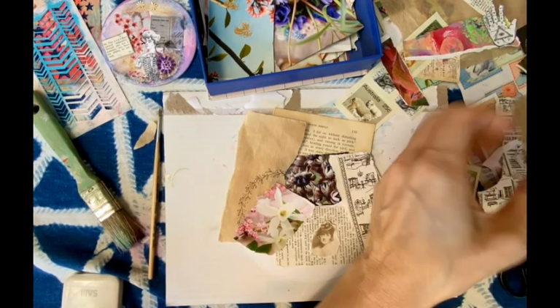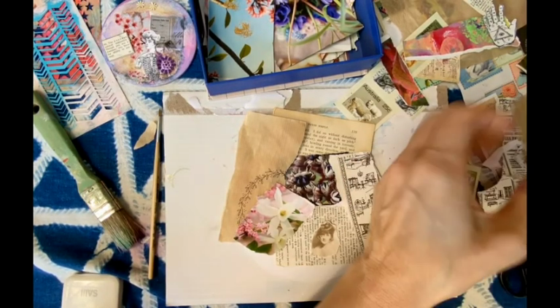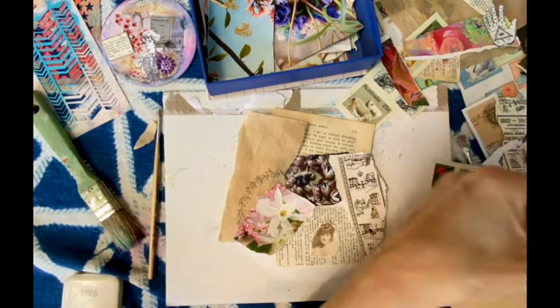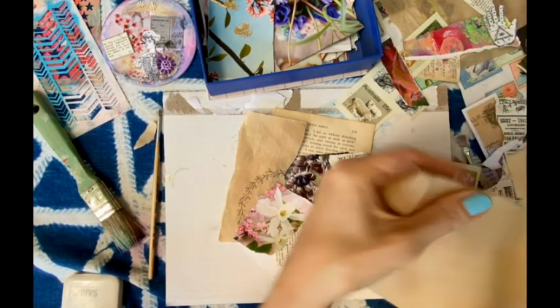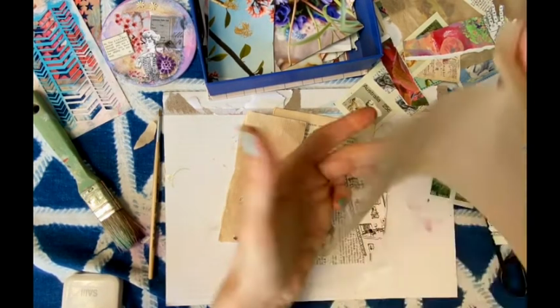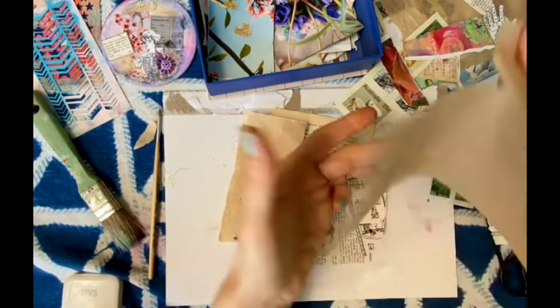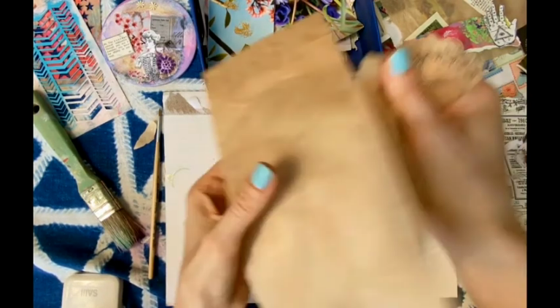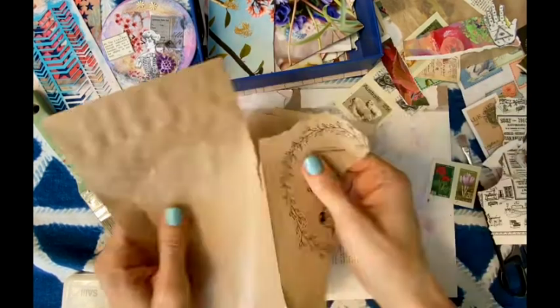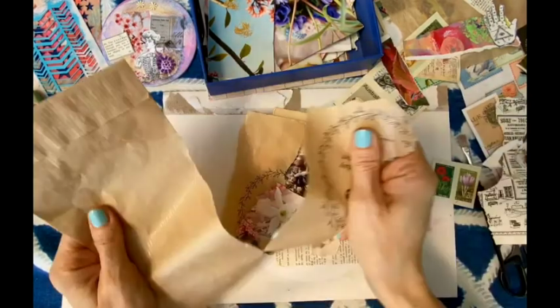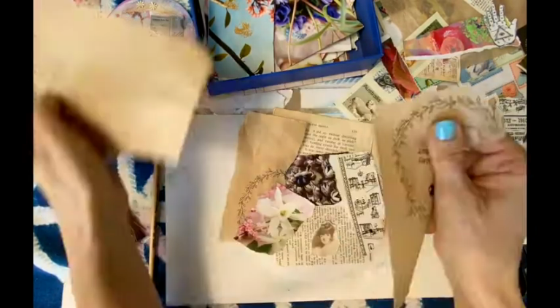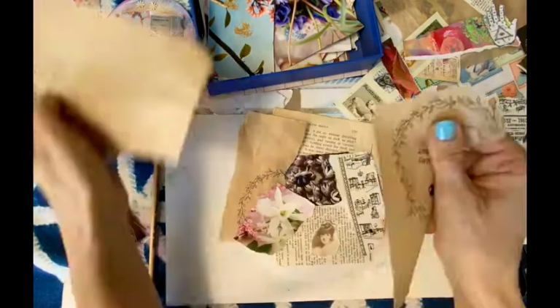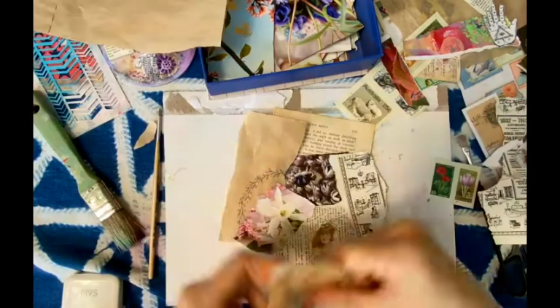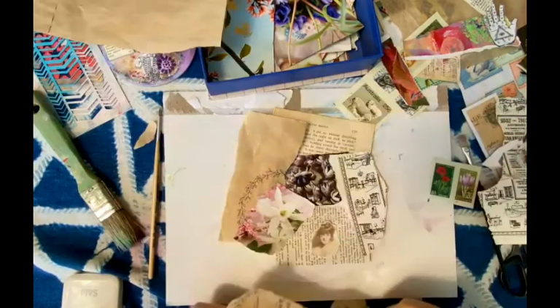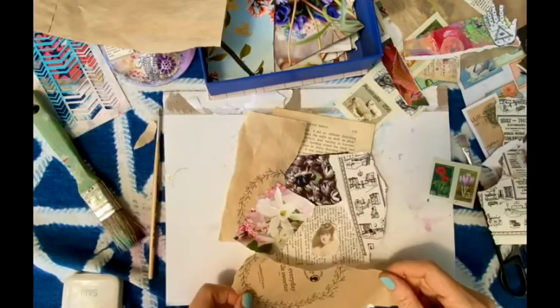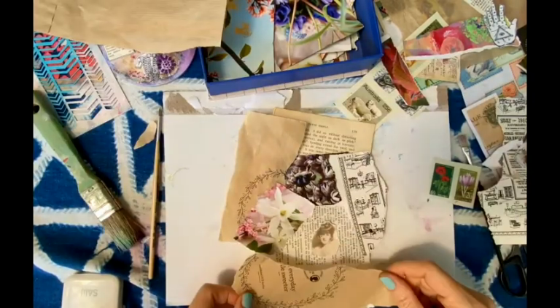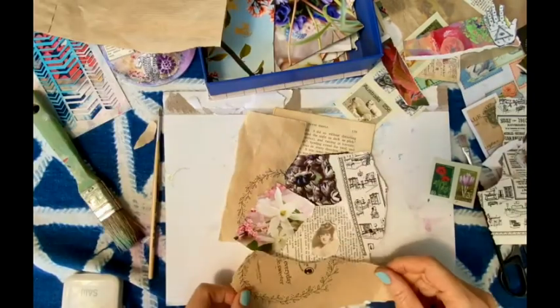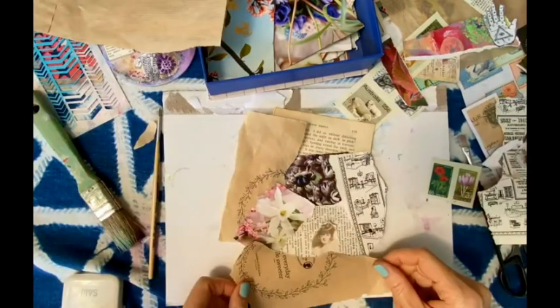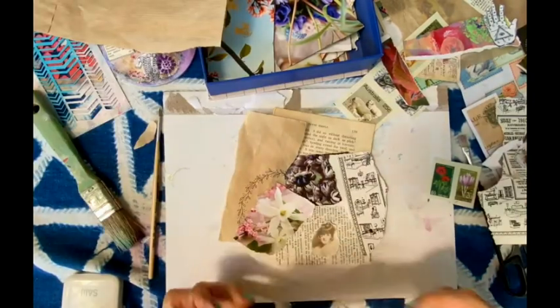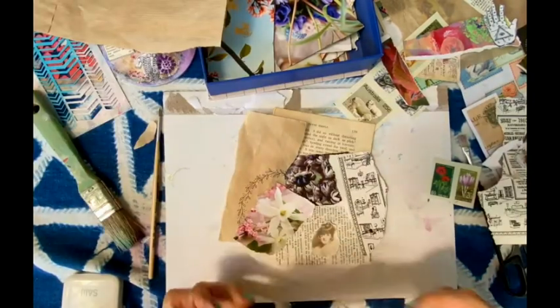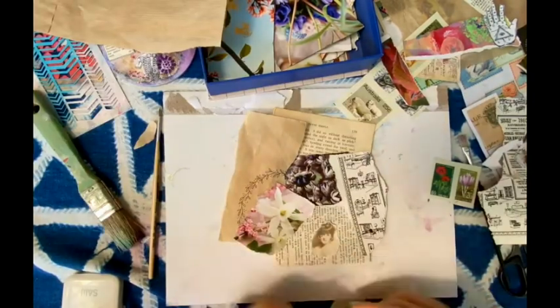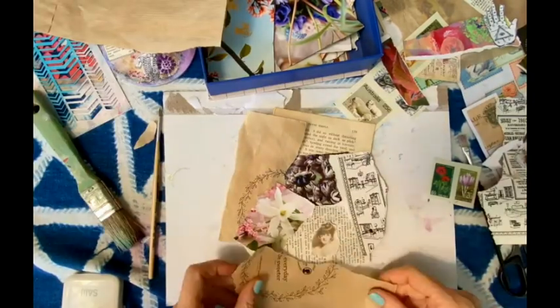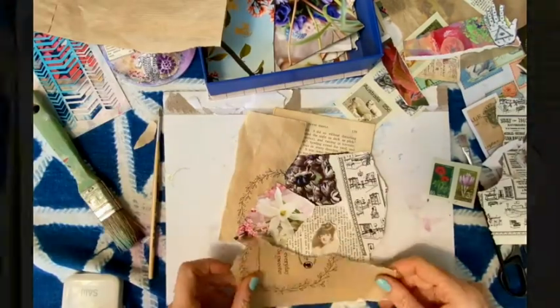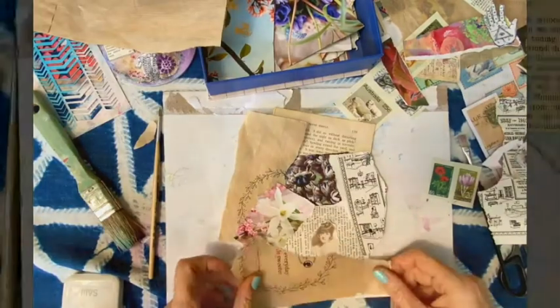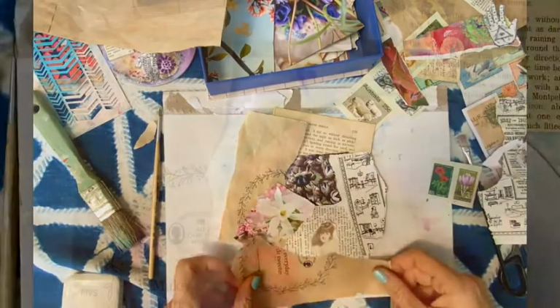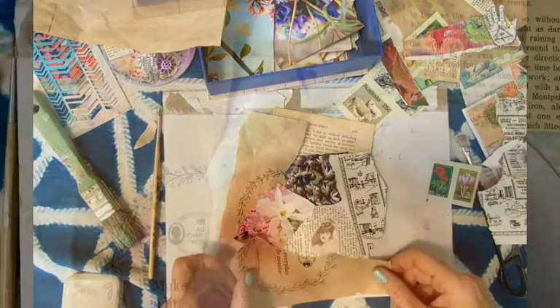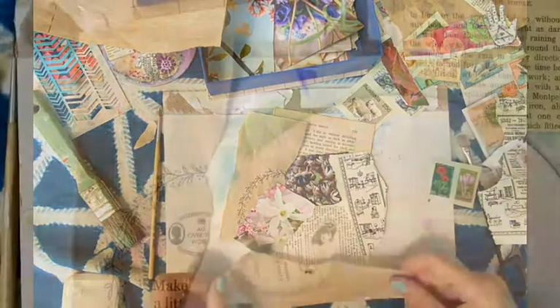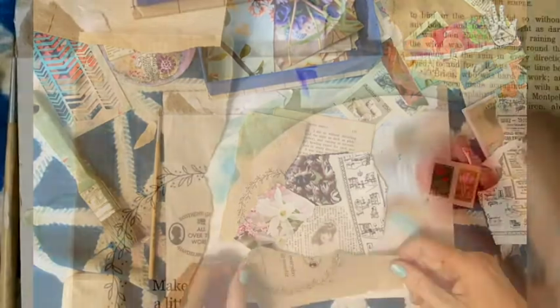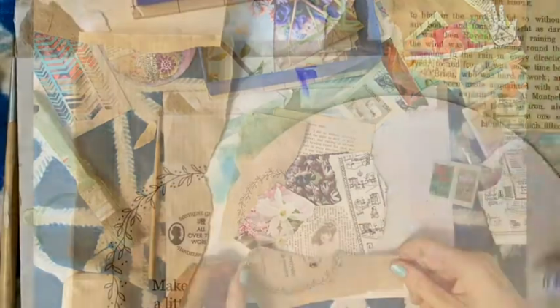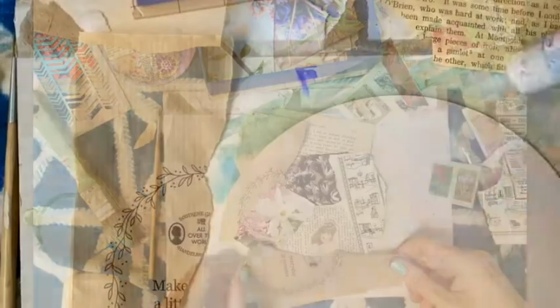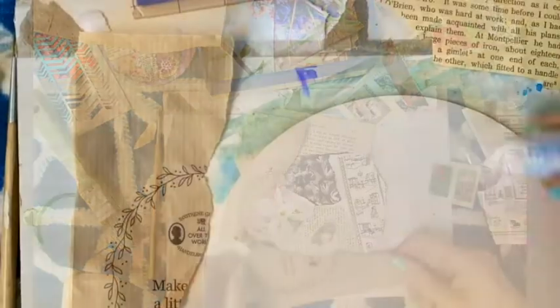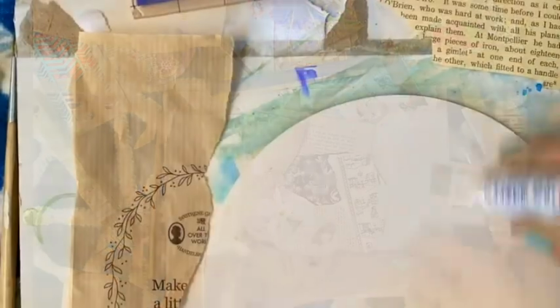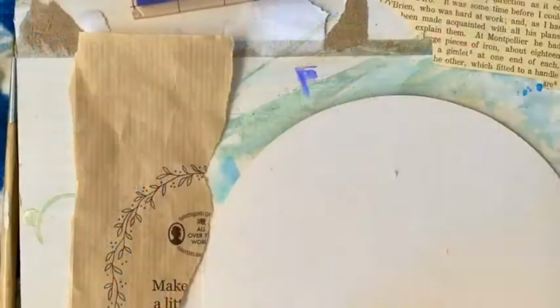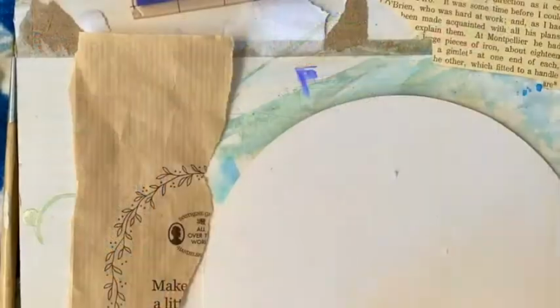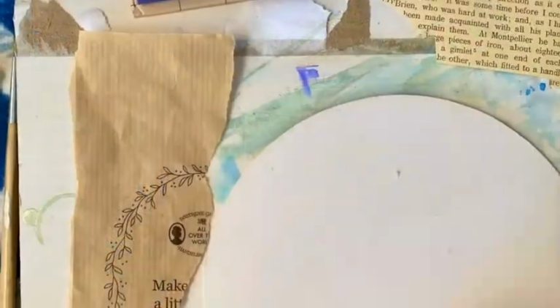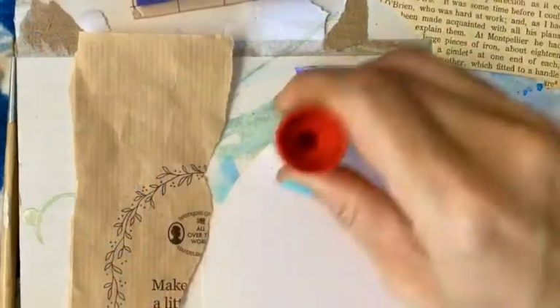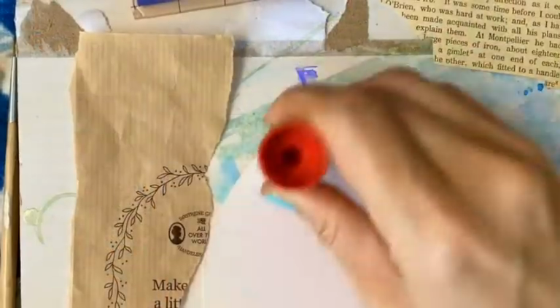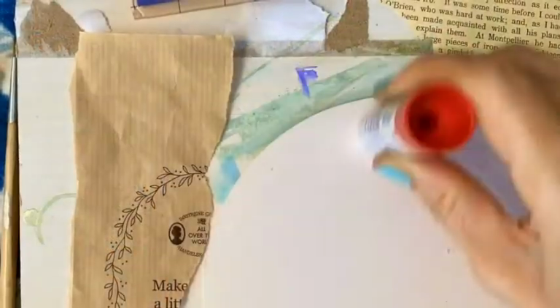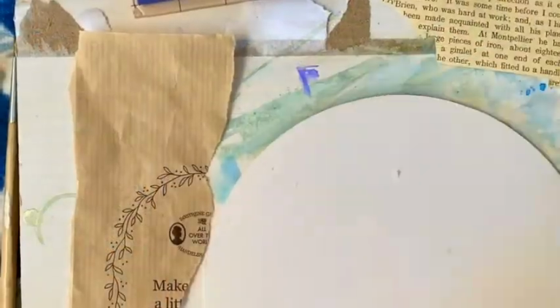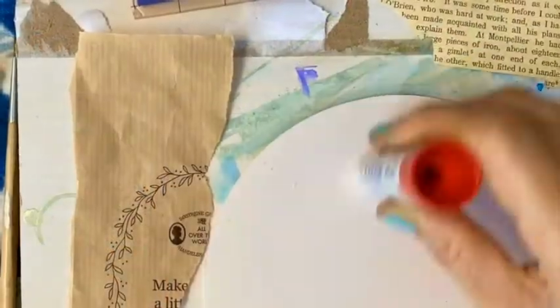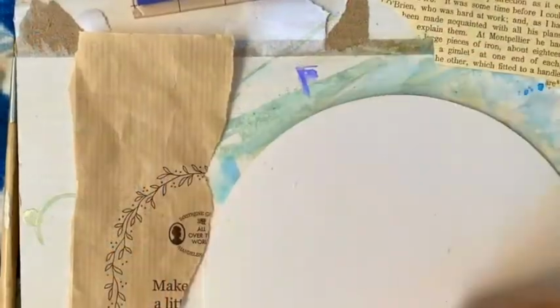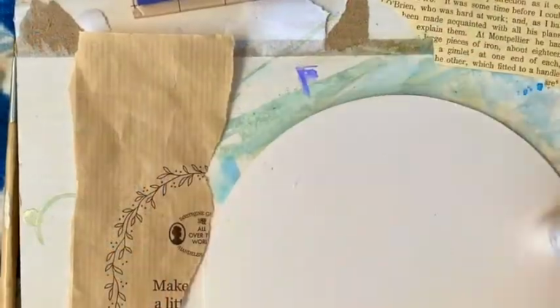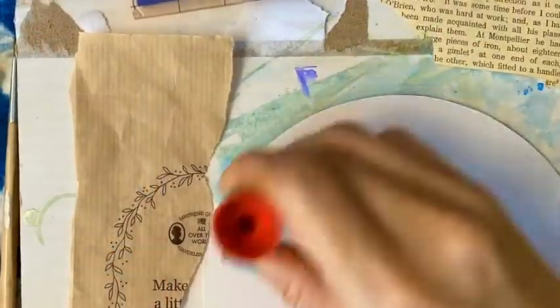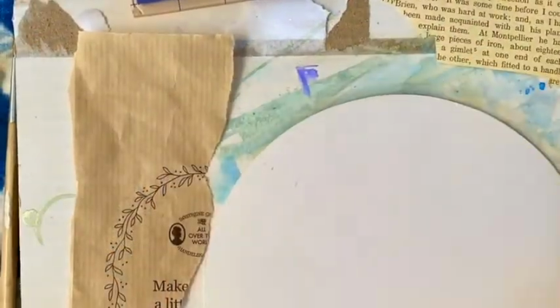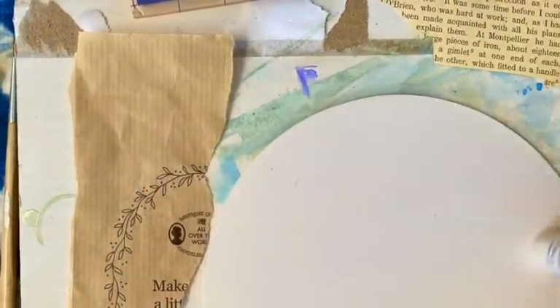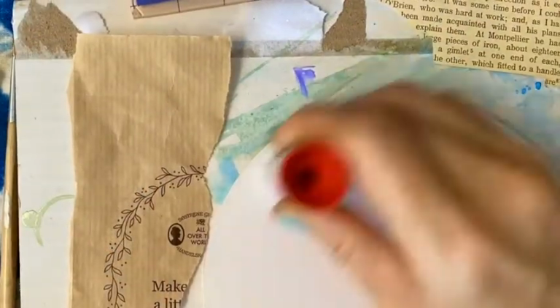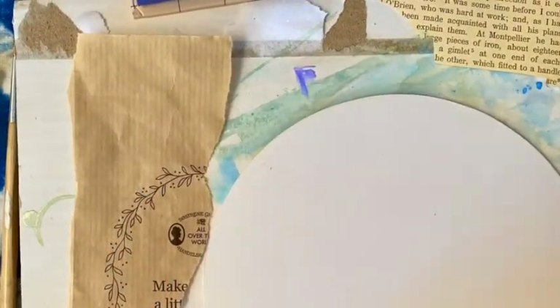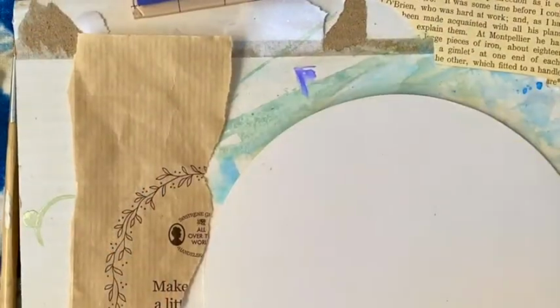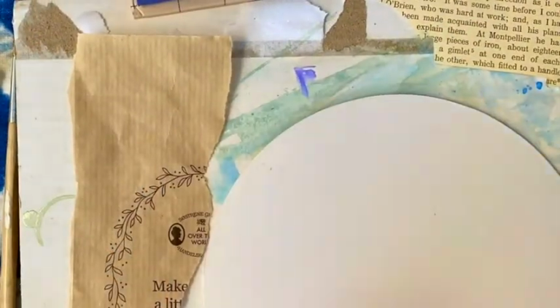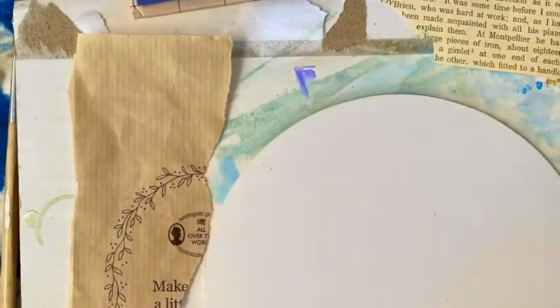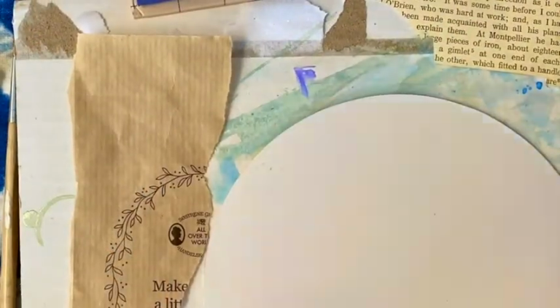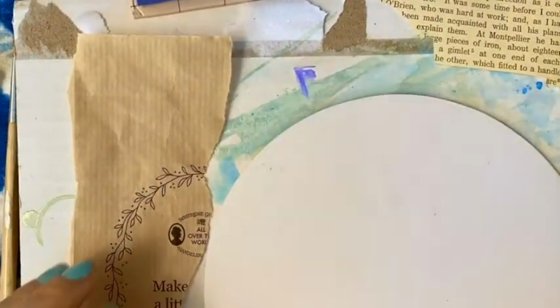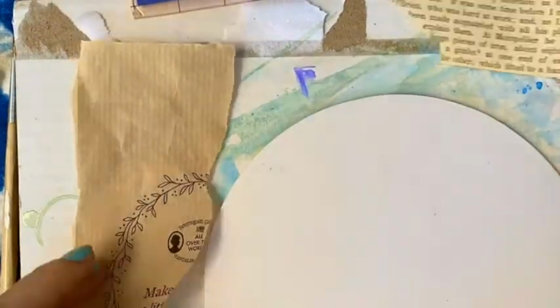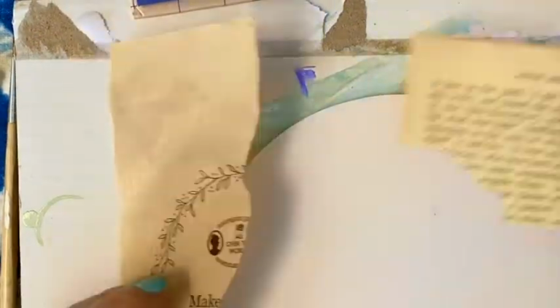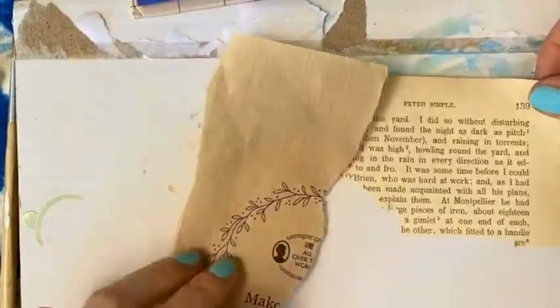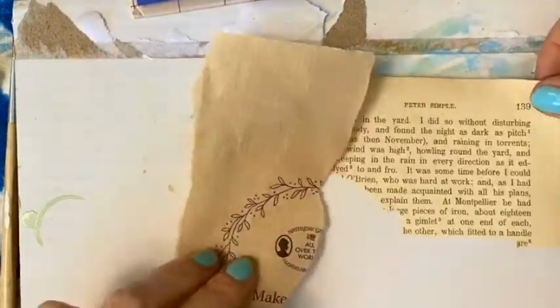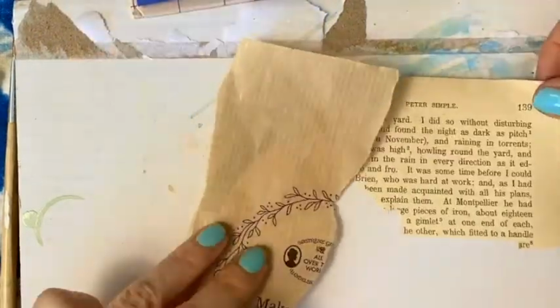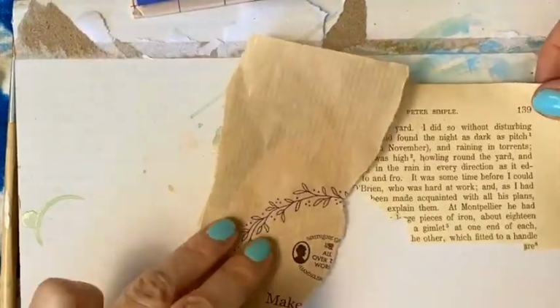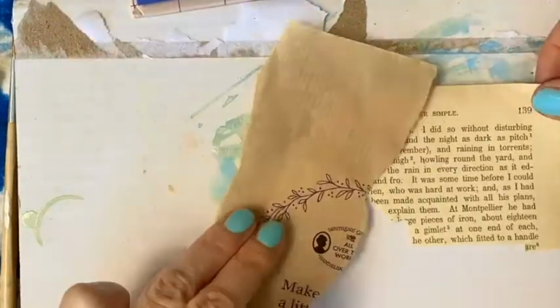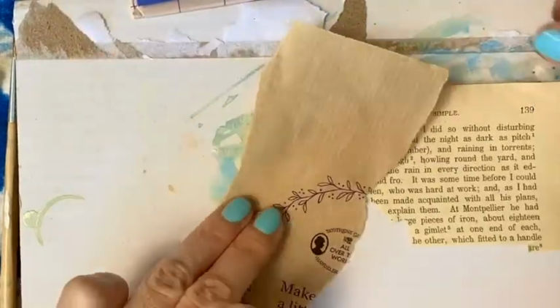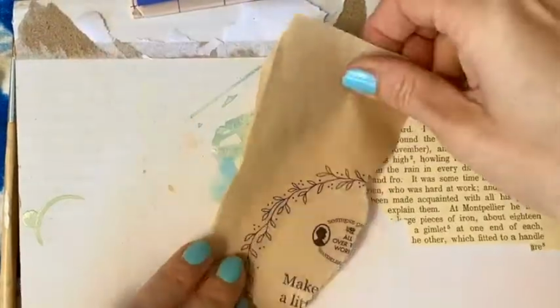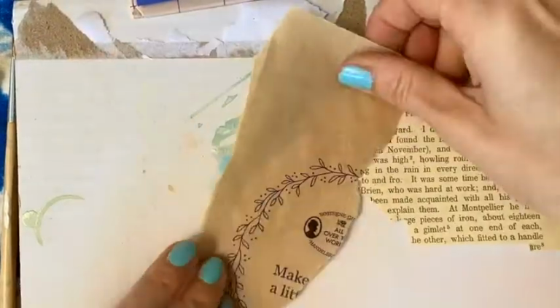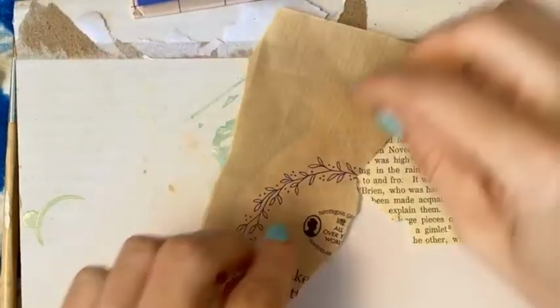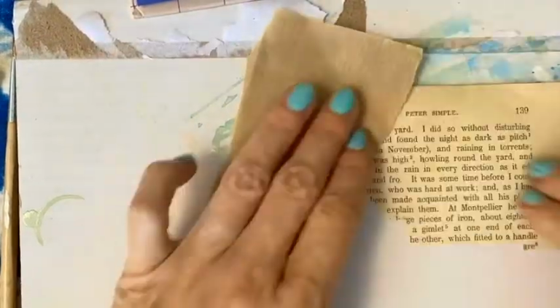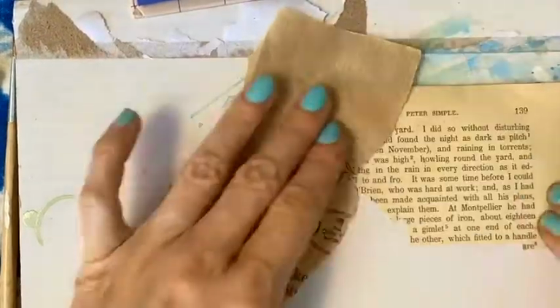I really like to tear the pages, as you can see here. And now it's time to glue everything down.